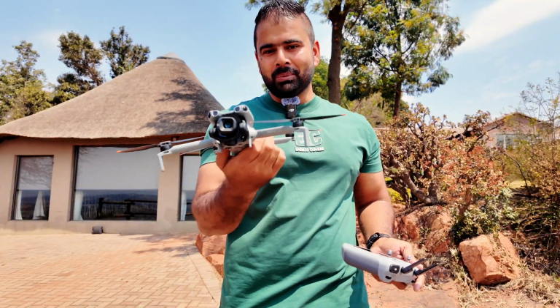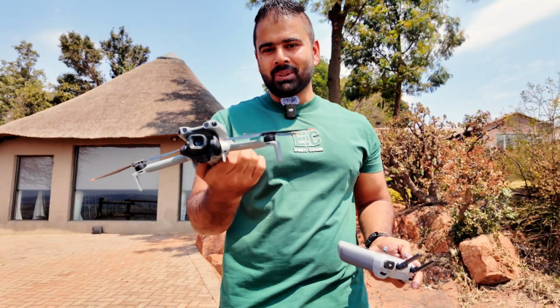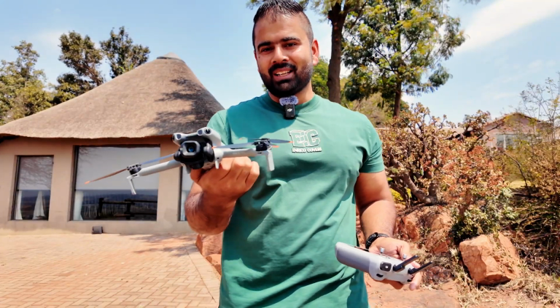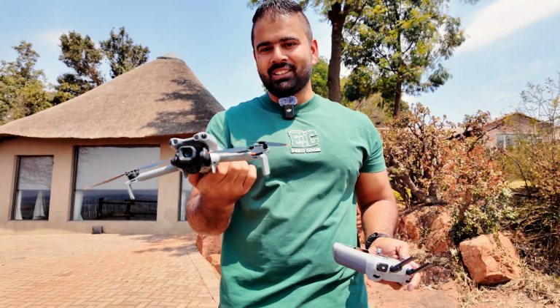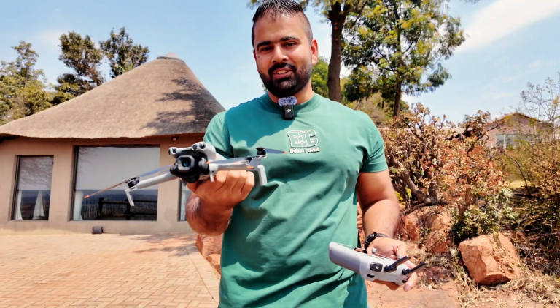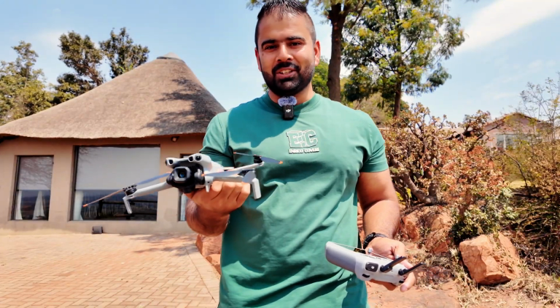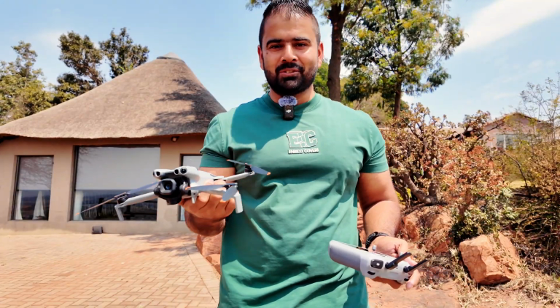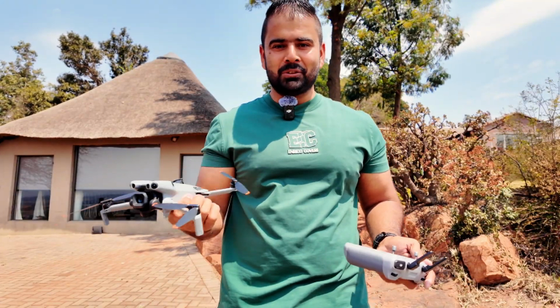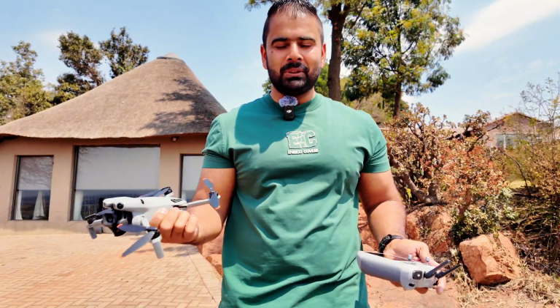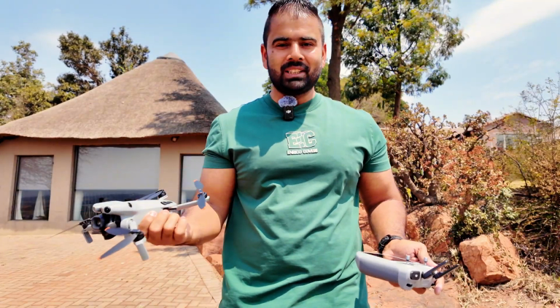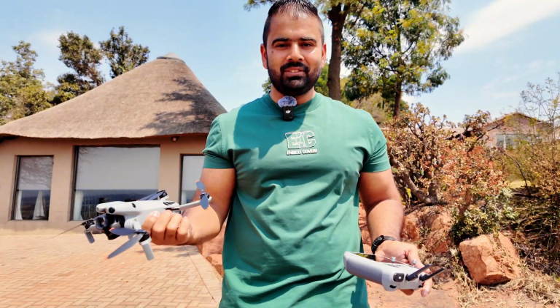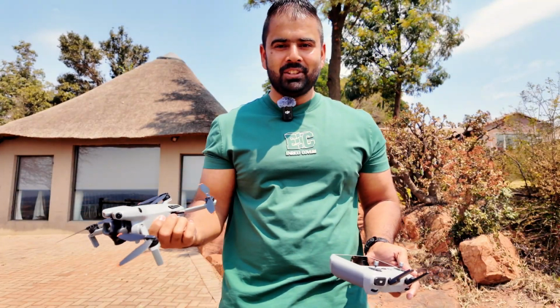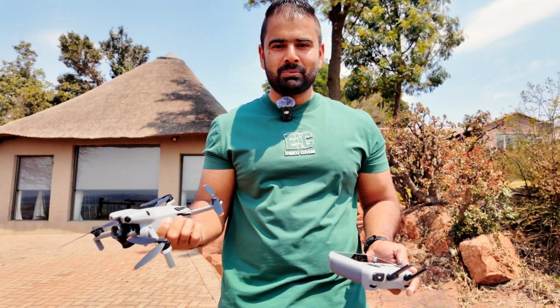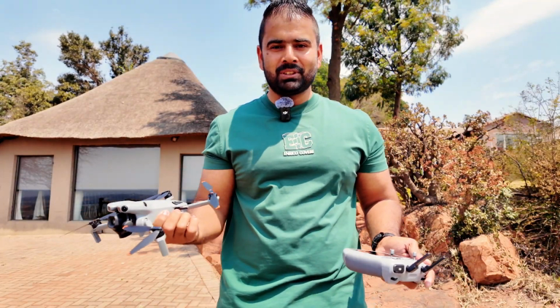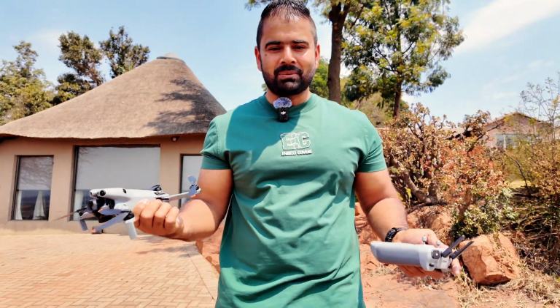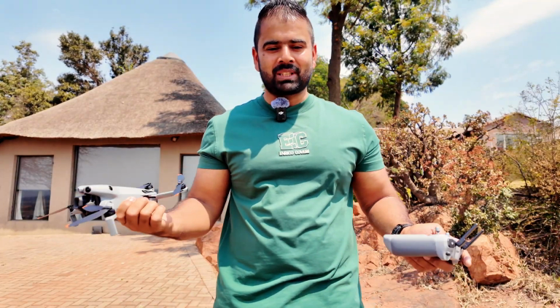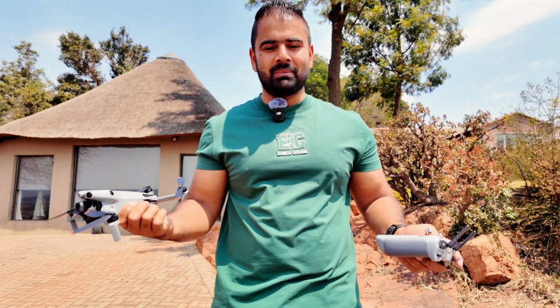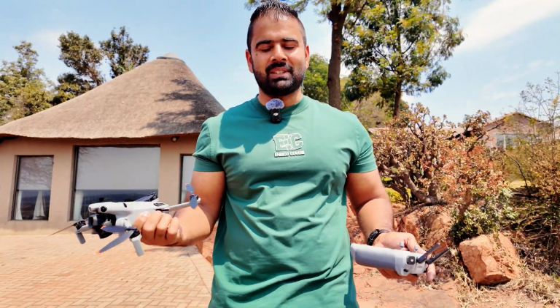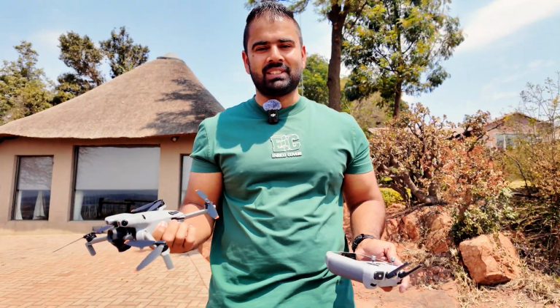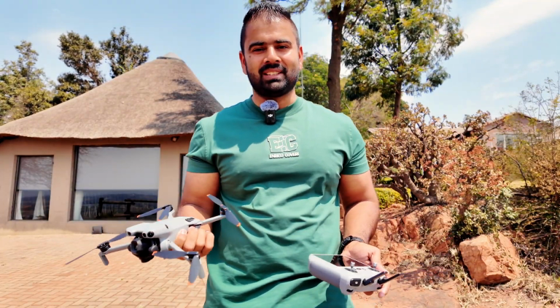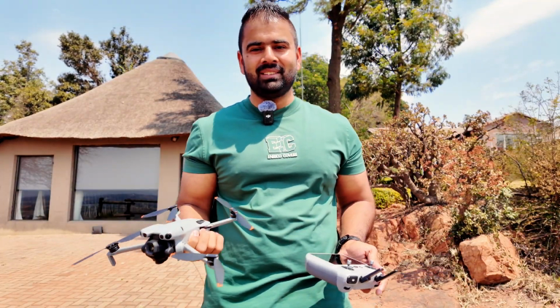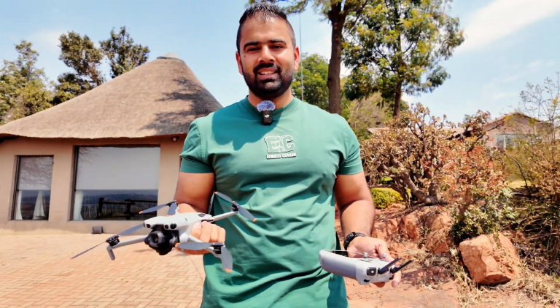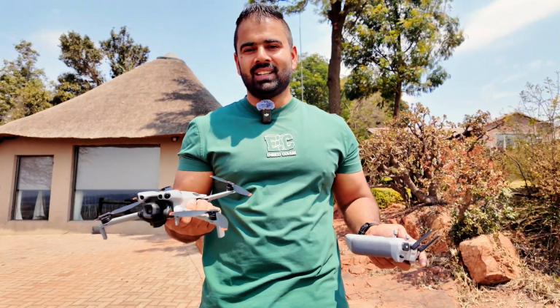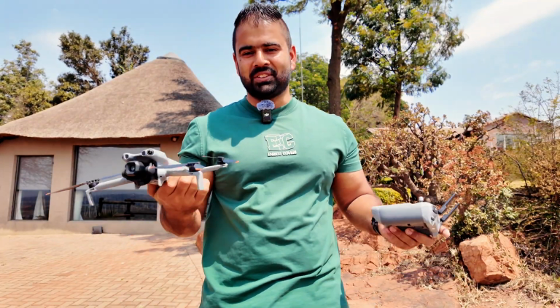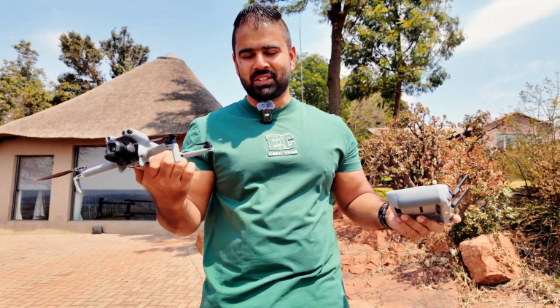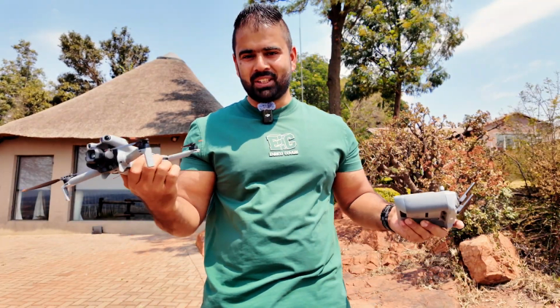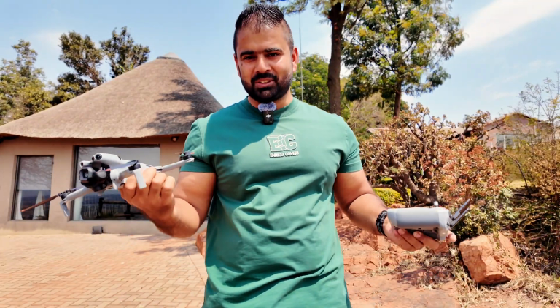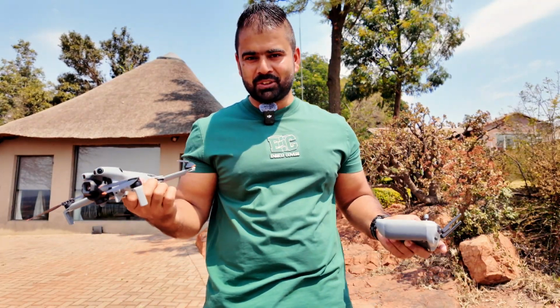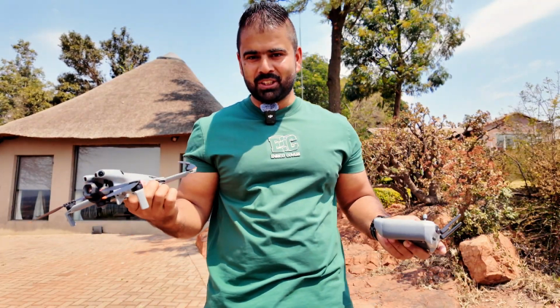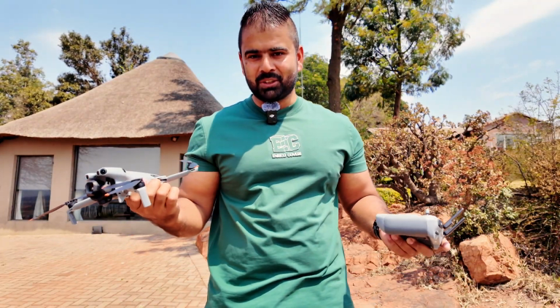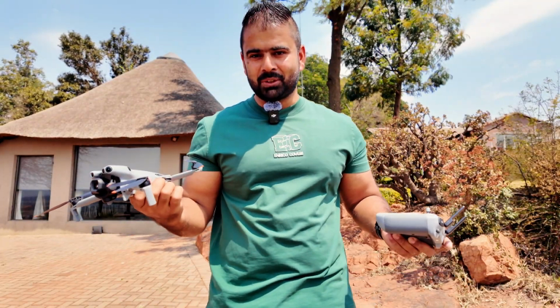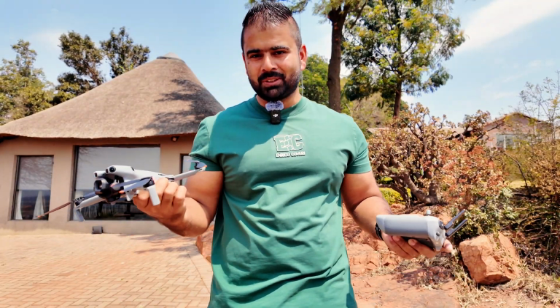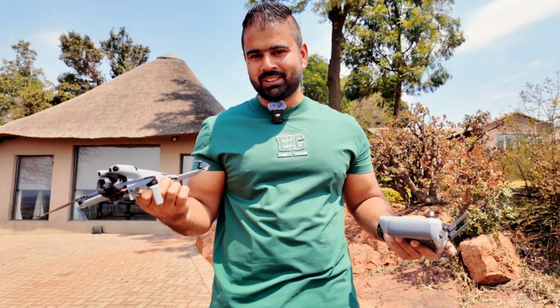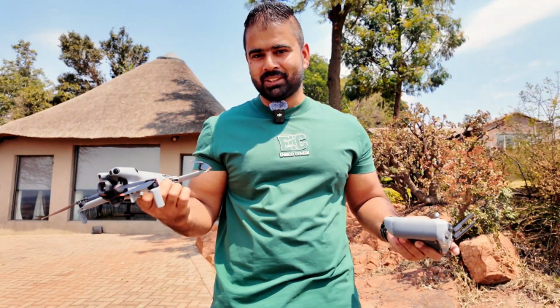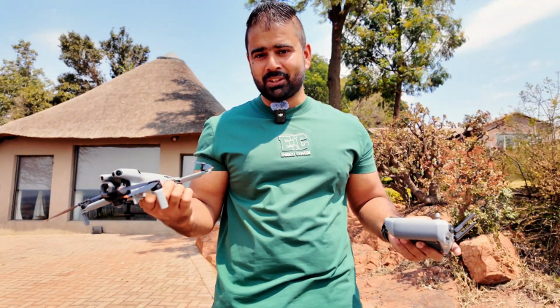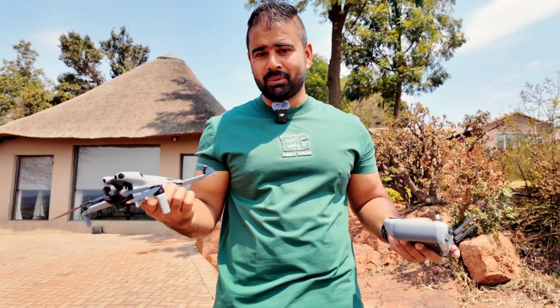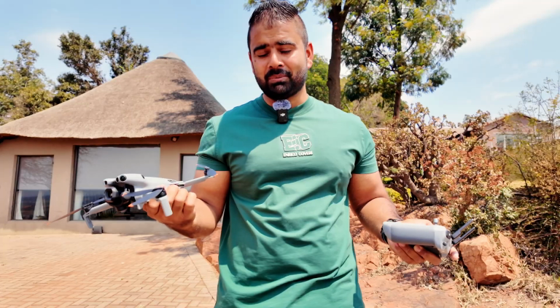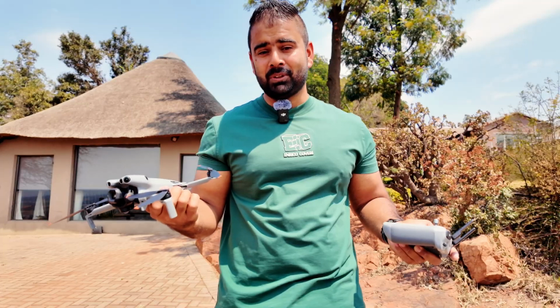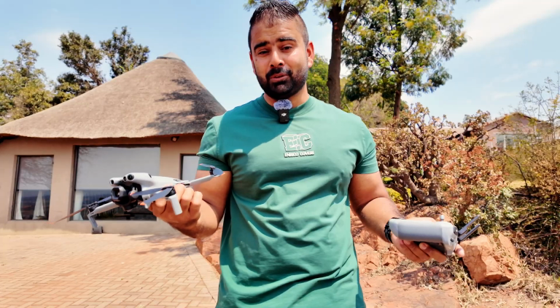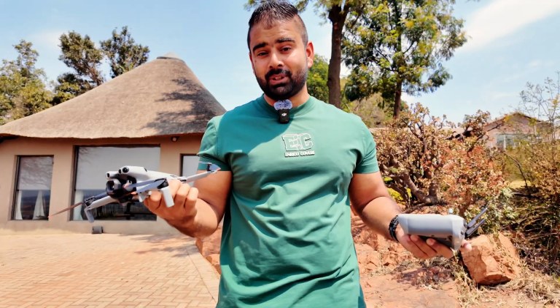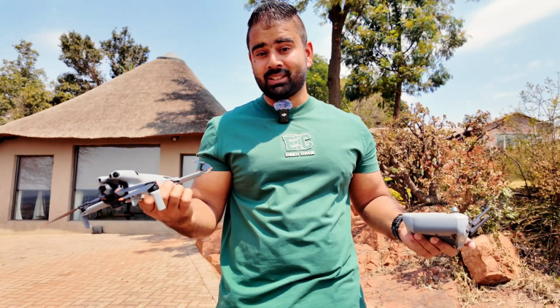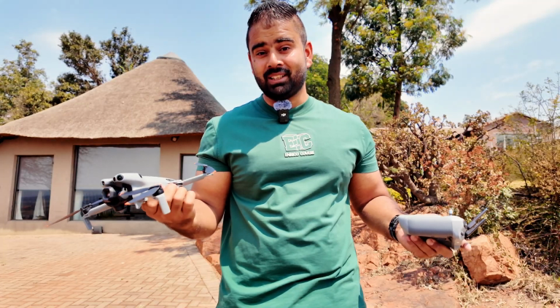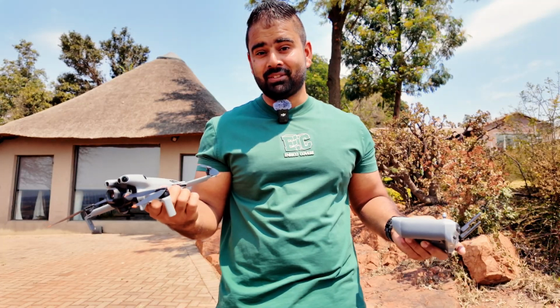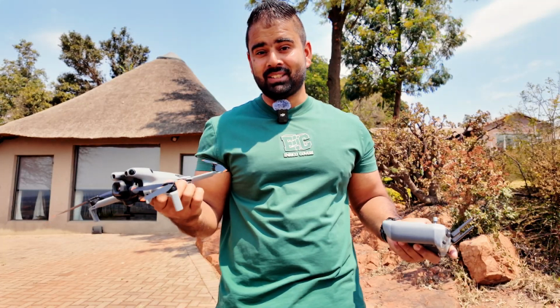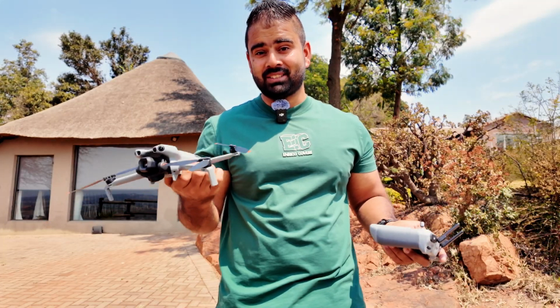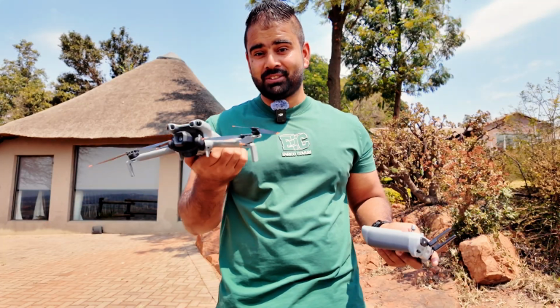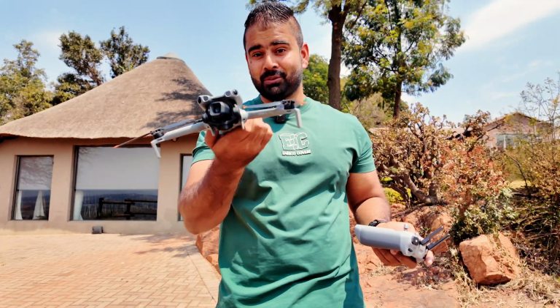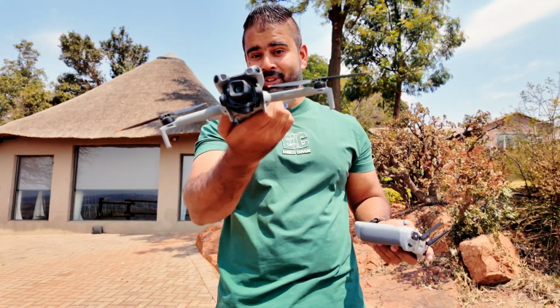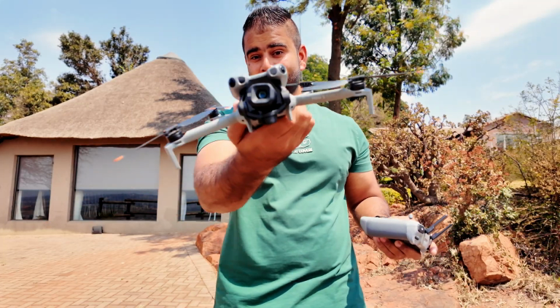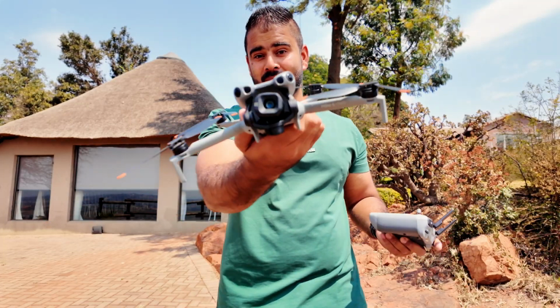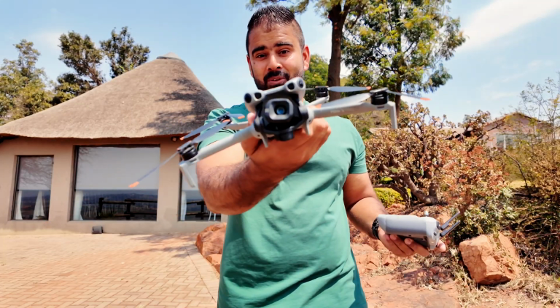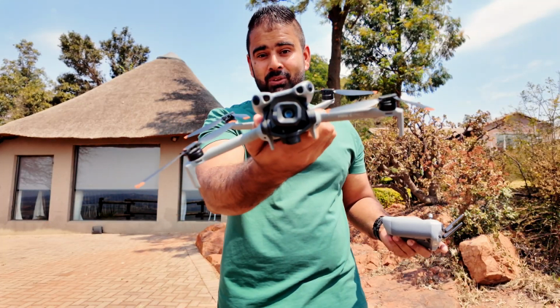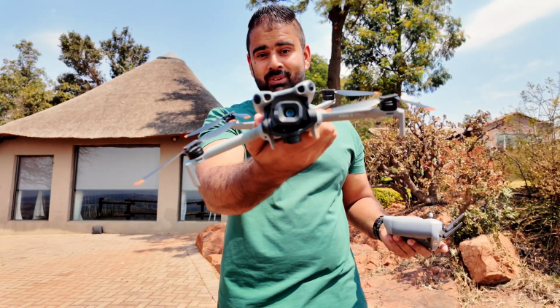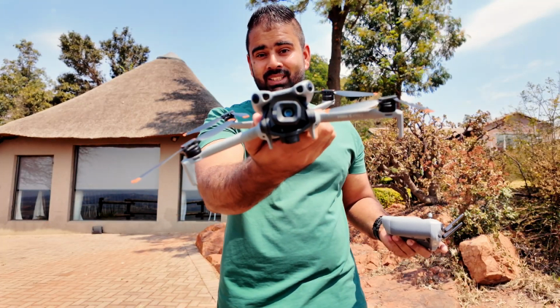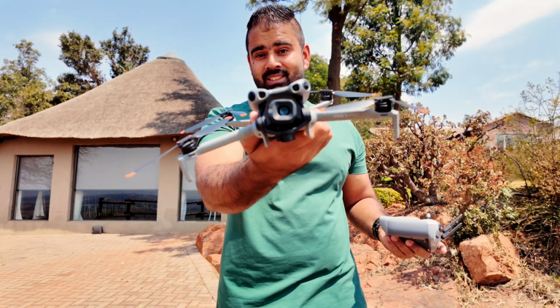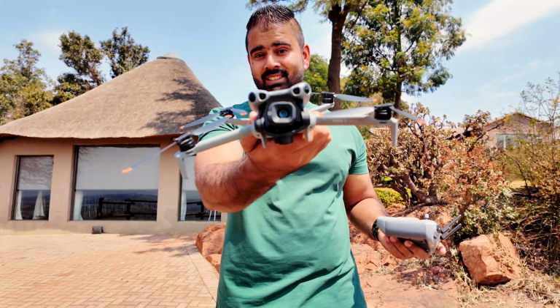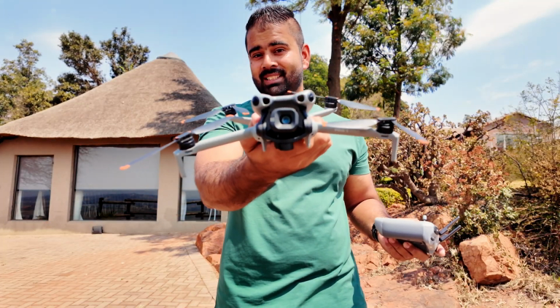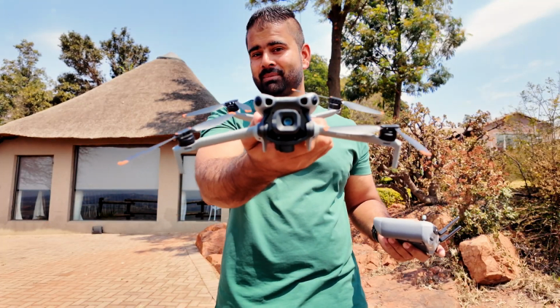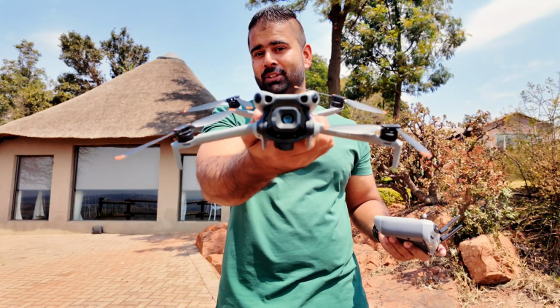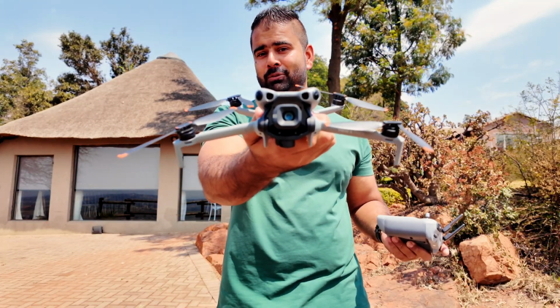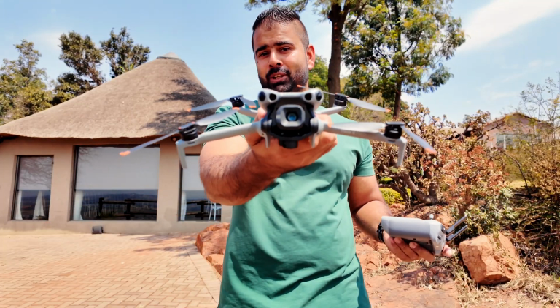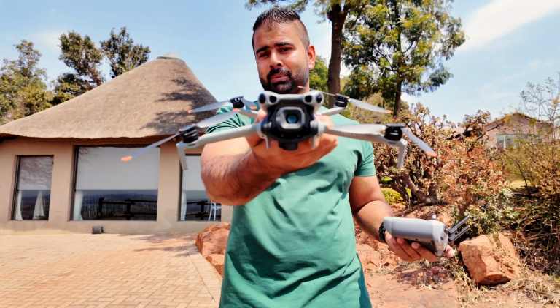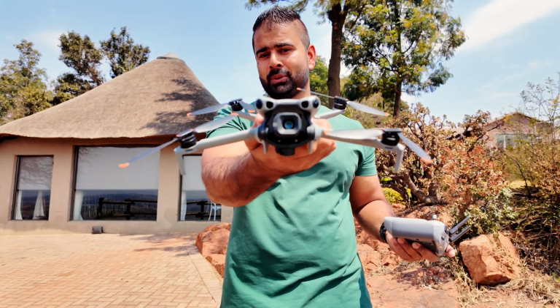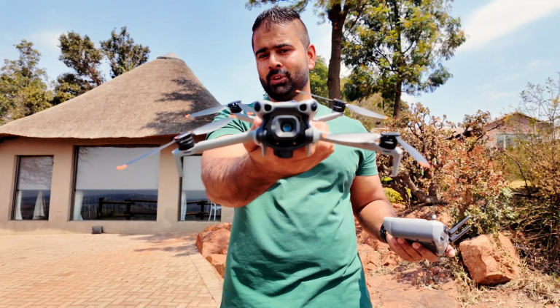I hope you liked the video. If you do, please subscribe to my channel, and you can also share your thoughts in the comments below about what kind of test you want me to do with this DJI Mini 5 Pro.